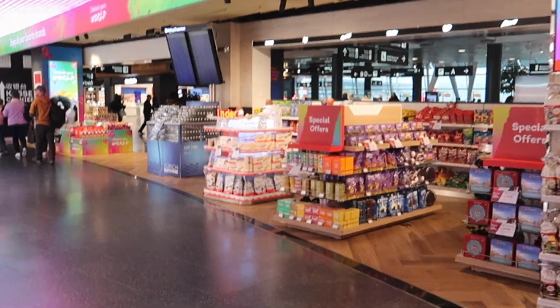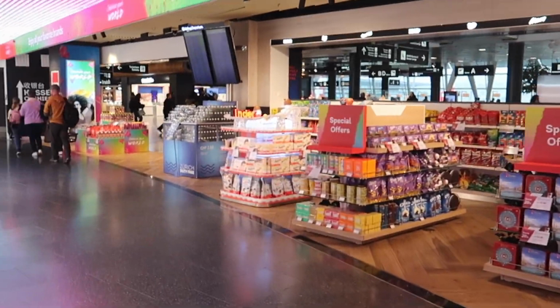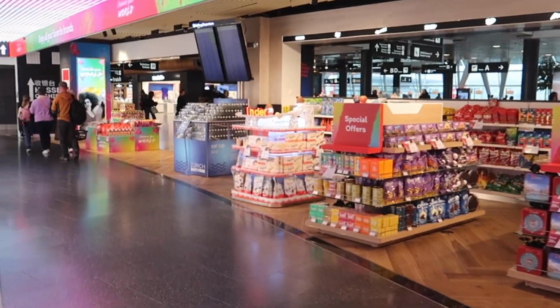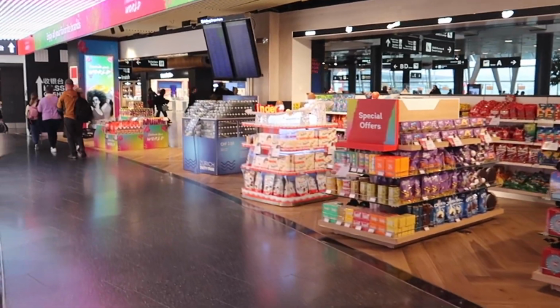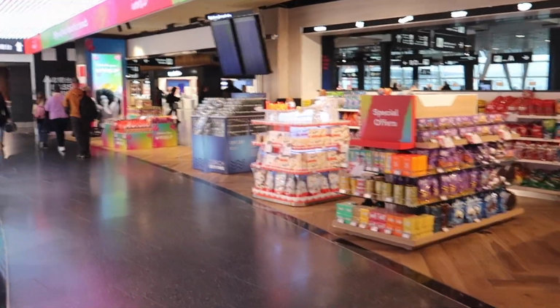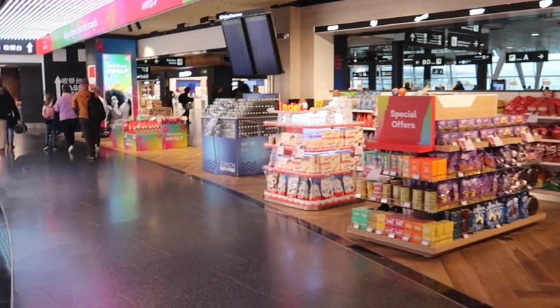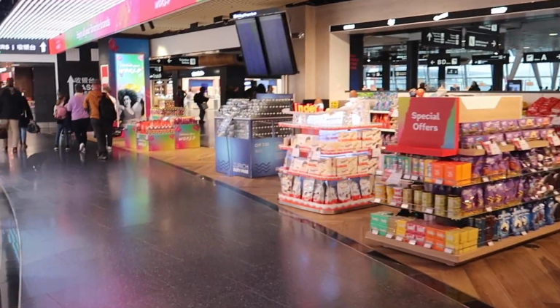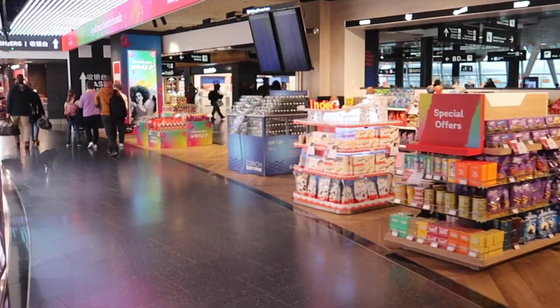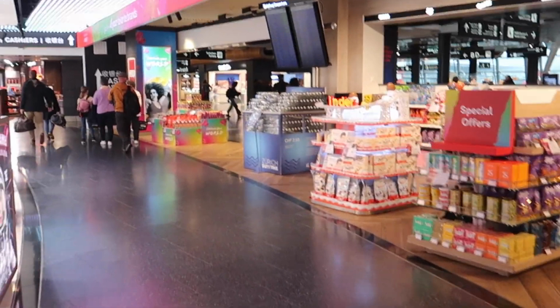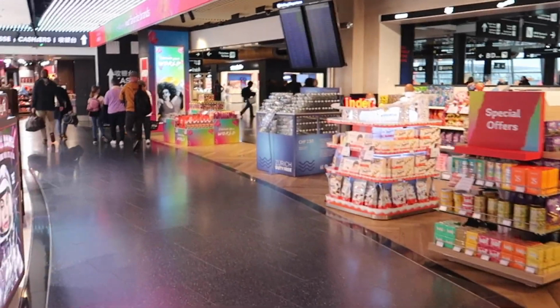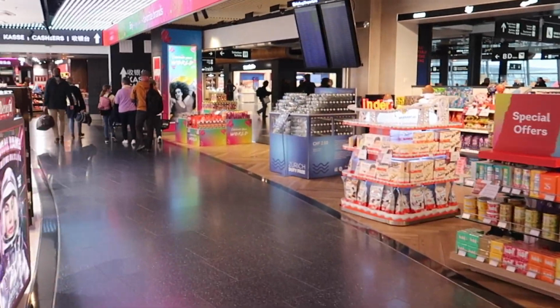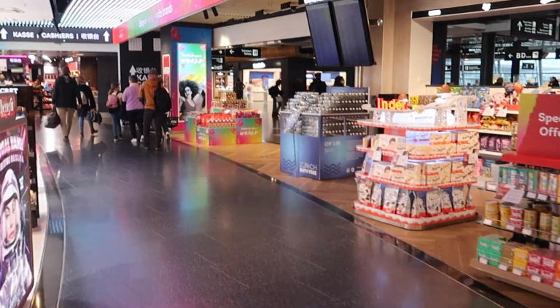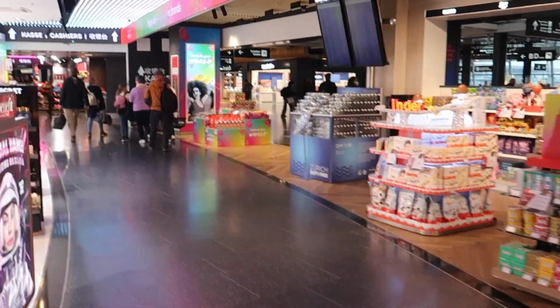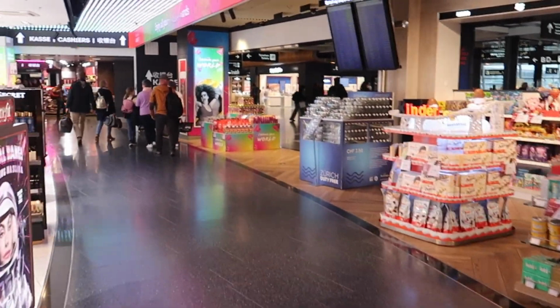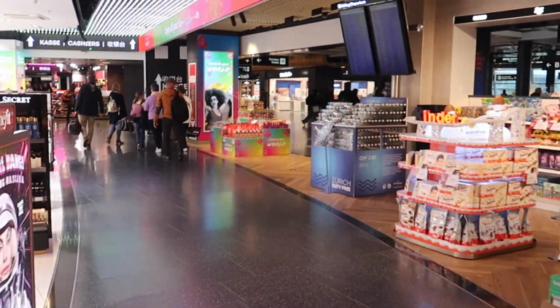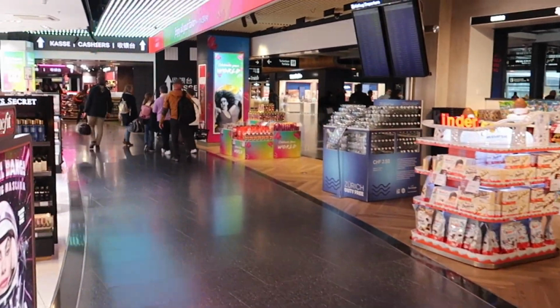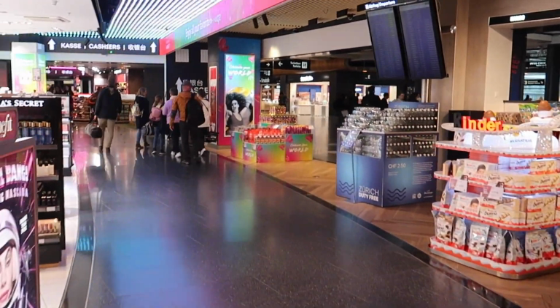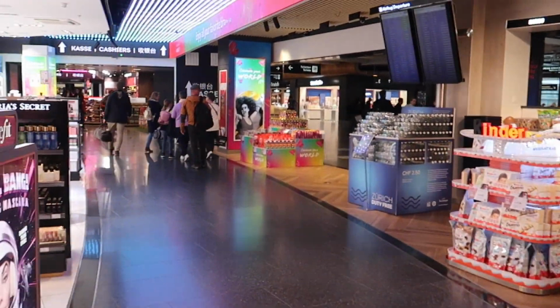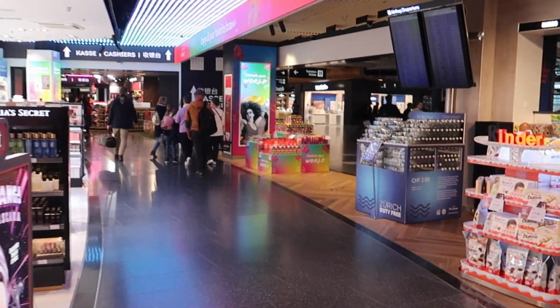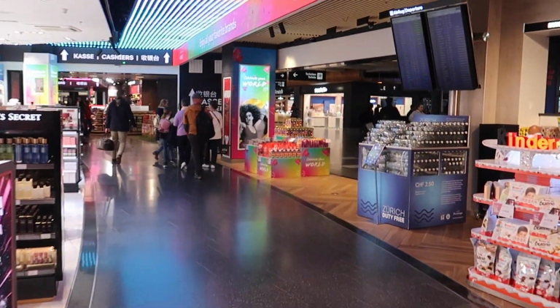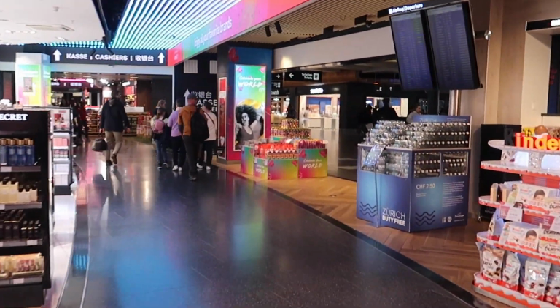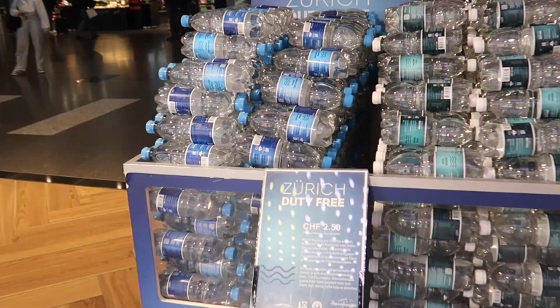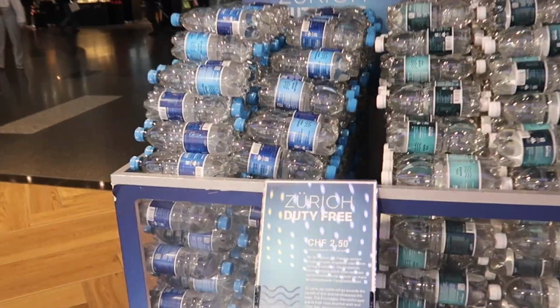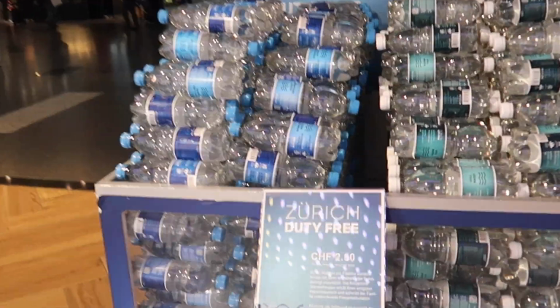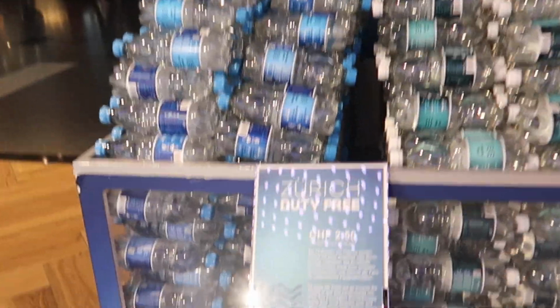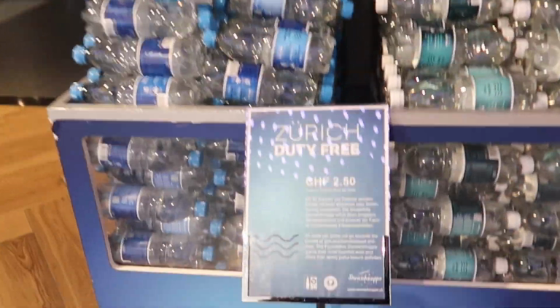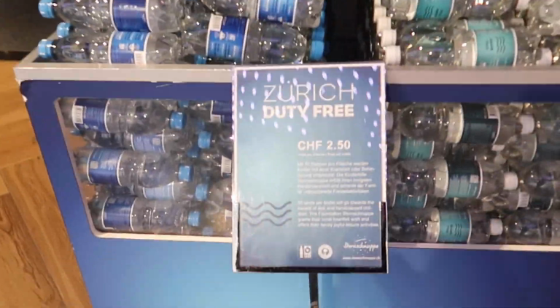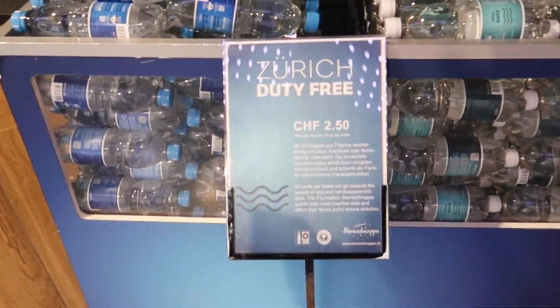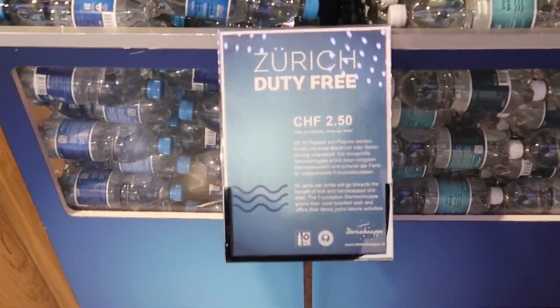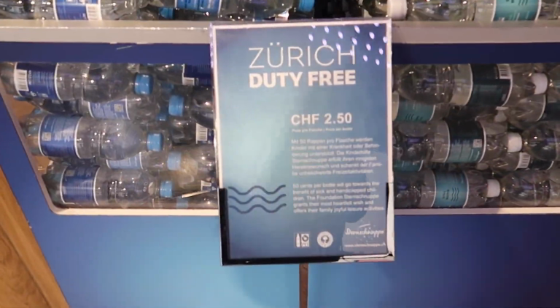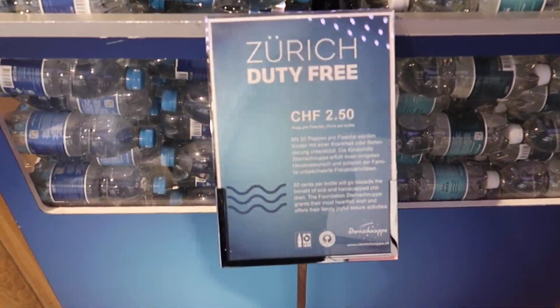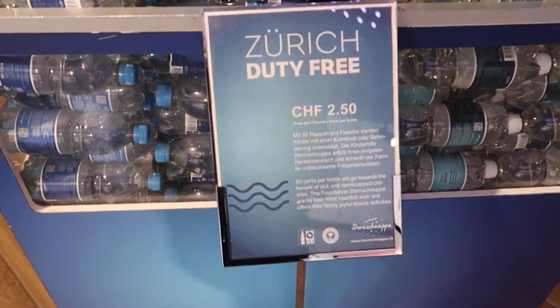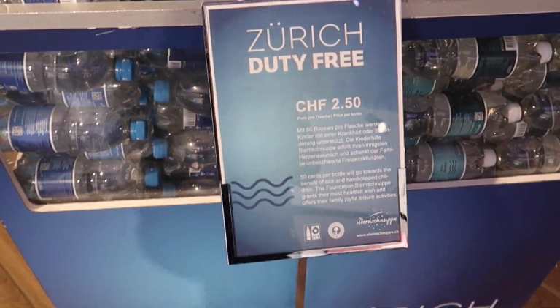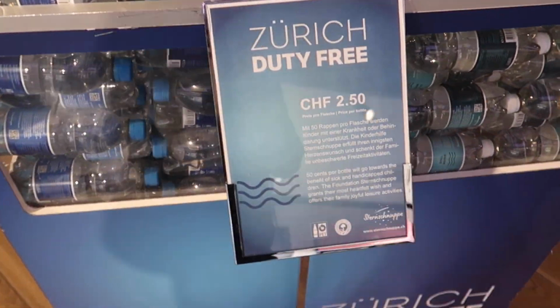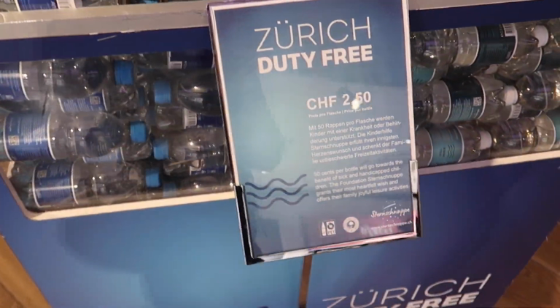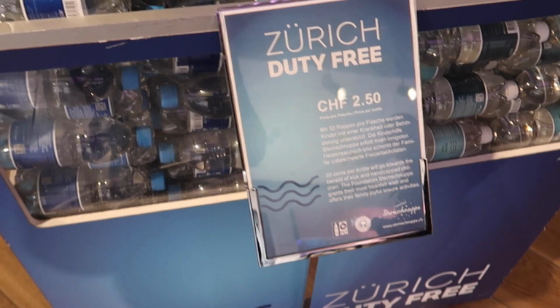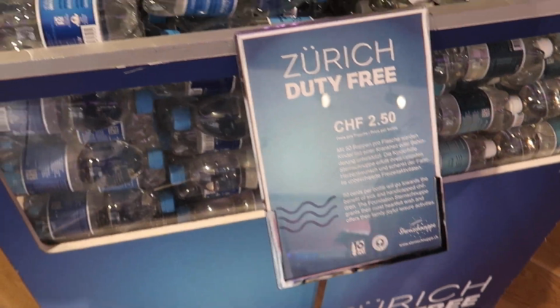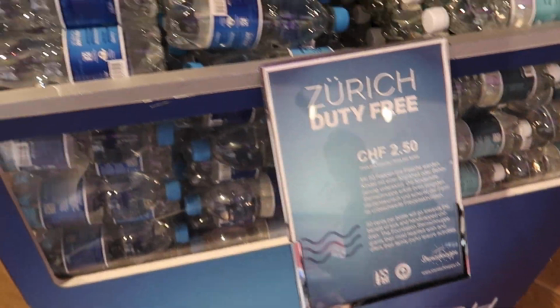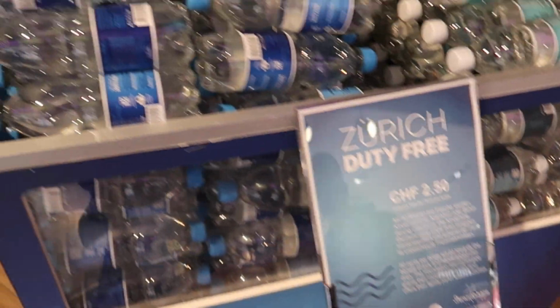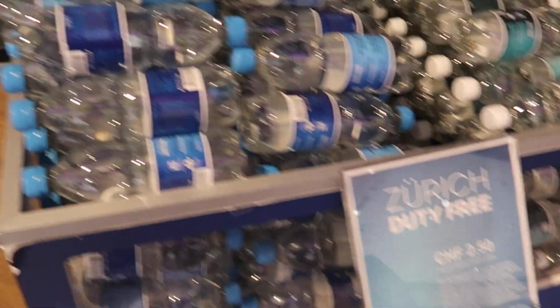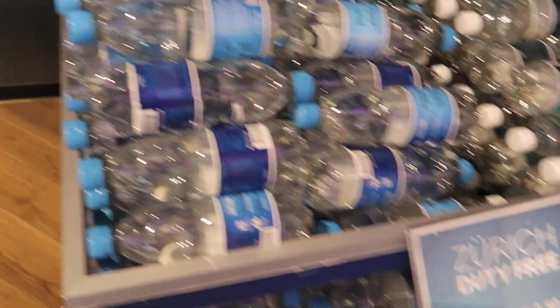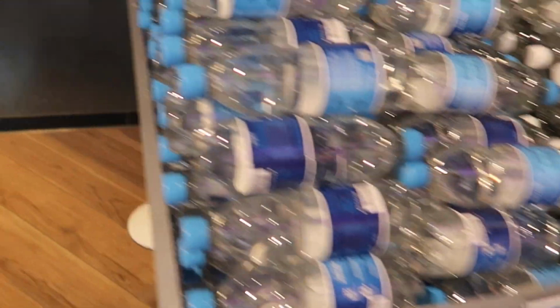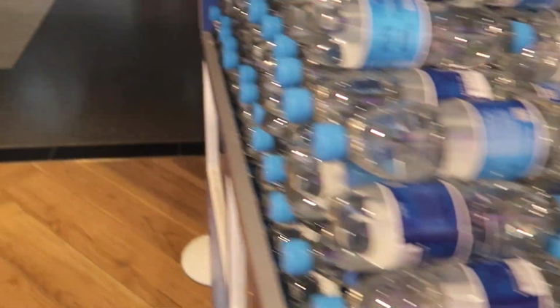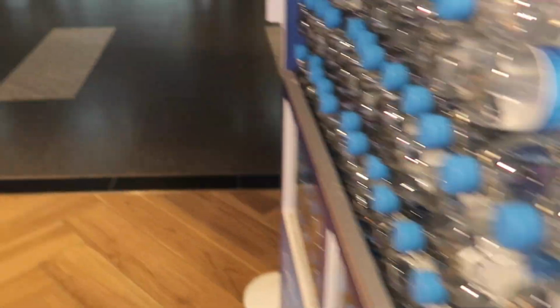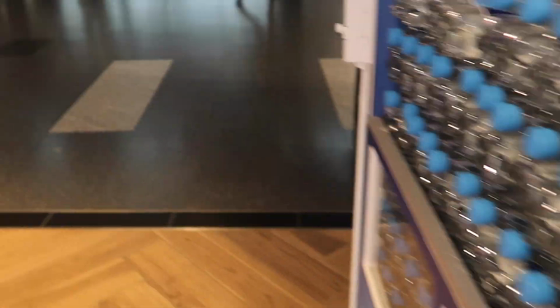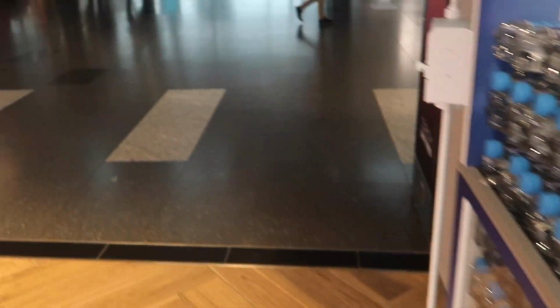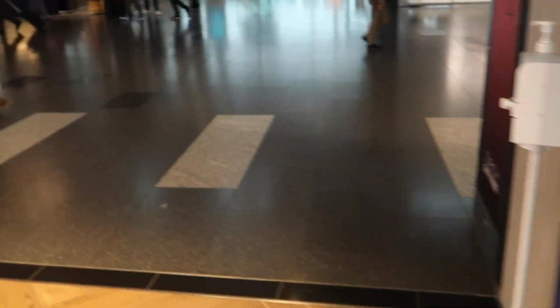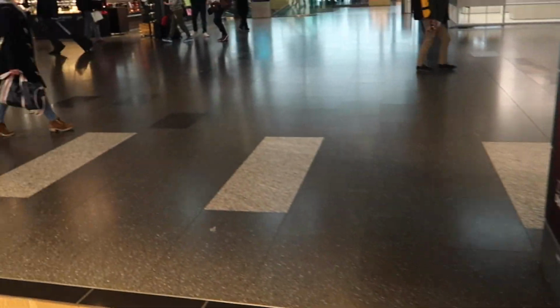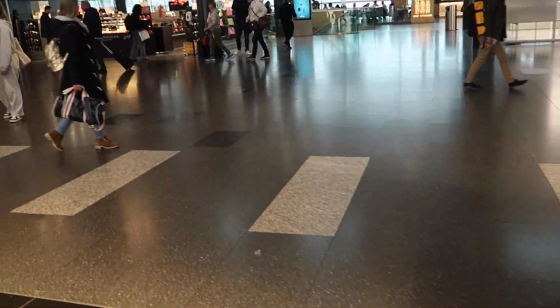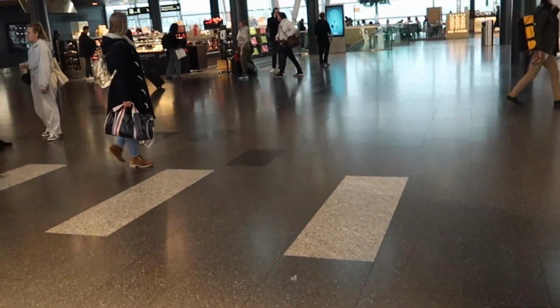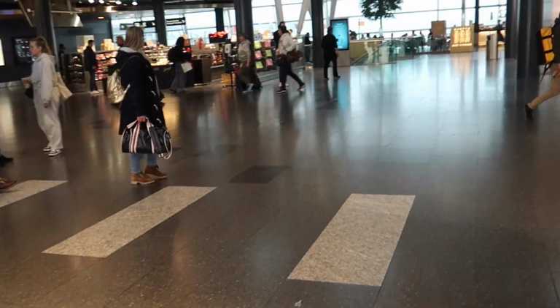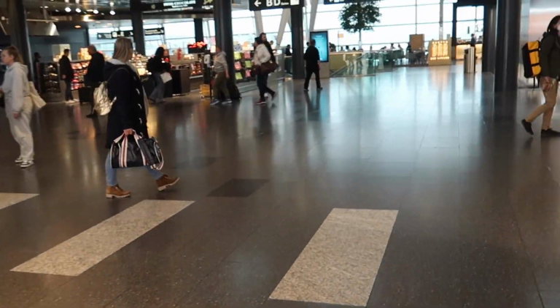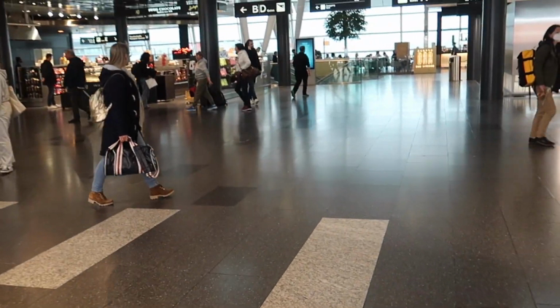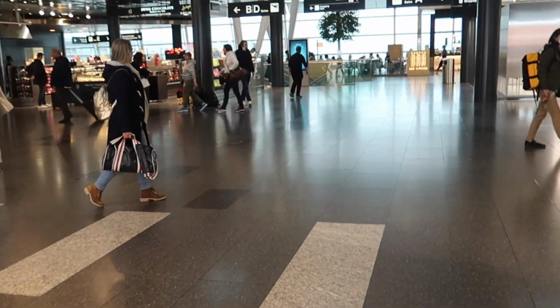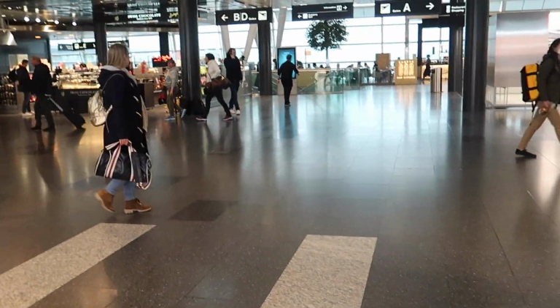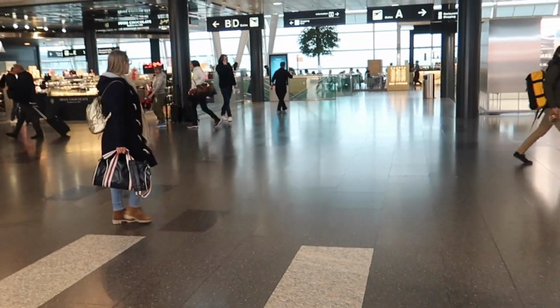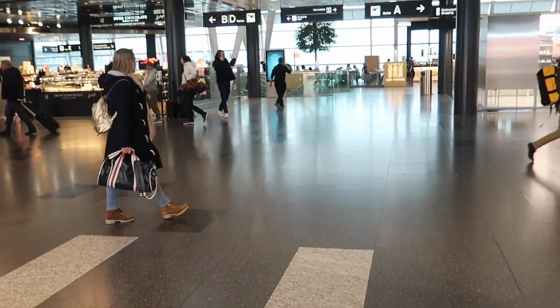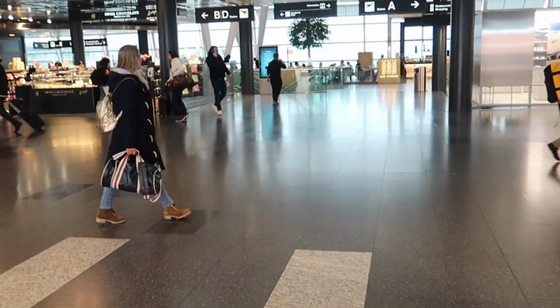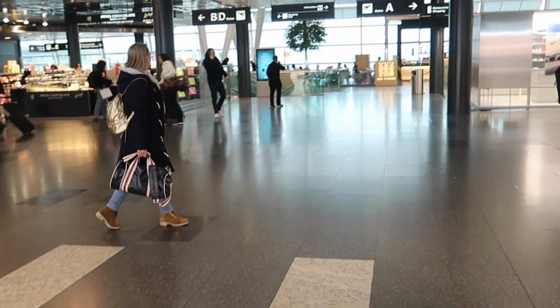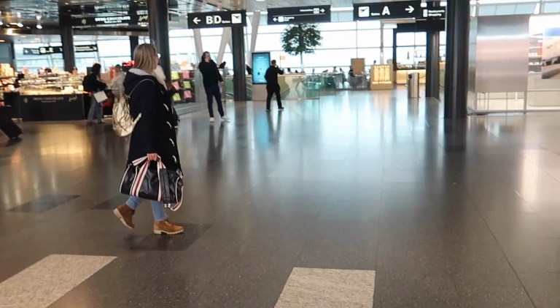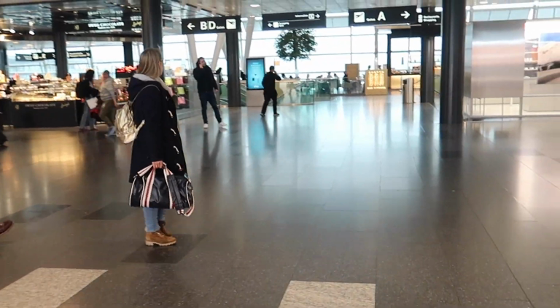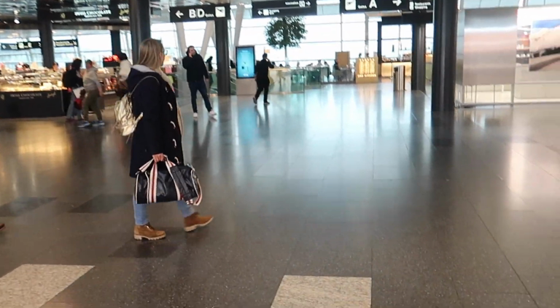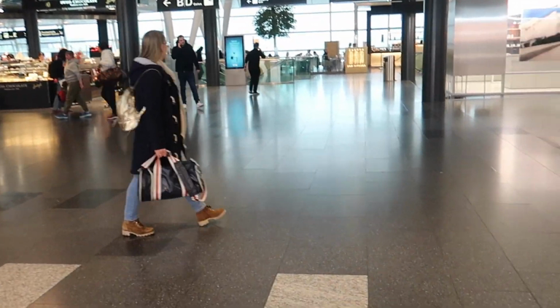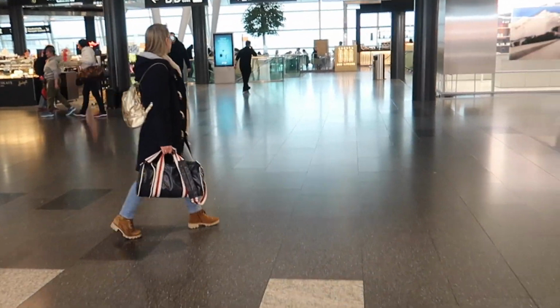Here we are already airside. Zurich airport offers a separate security queue for business and Senator customers, which was pretty efficient and only took a couple of minutes.